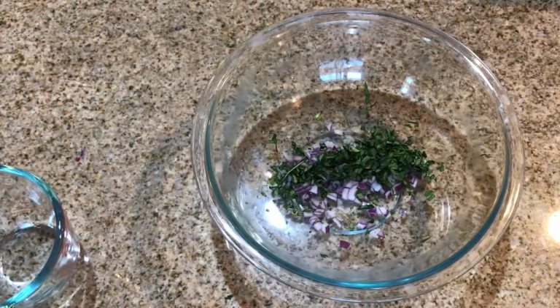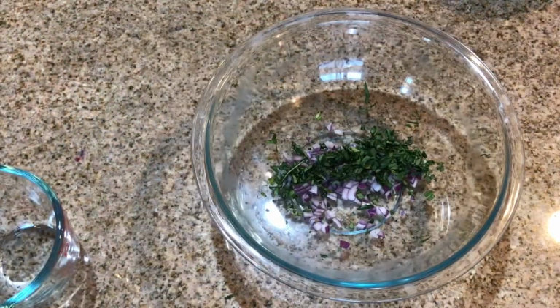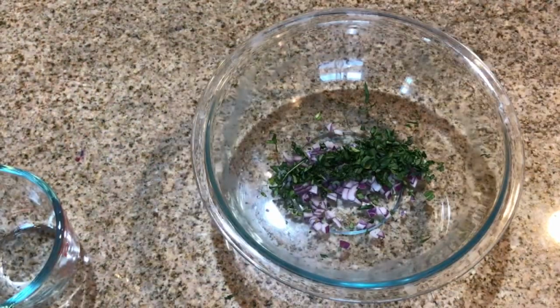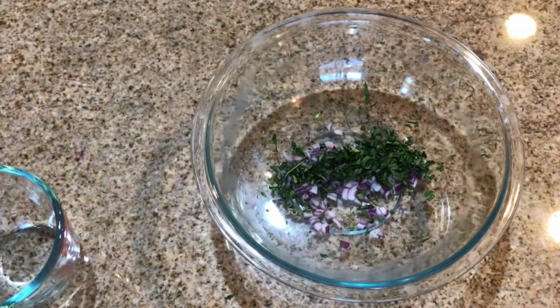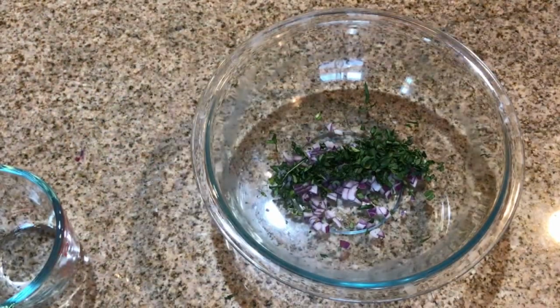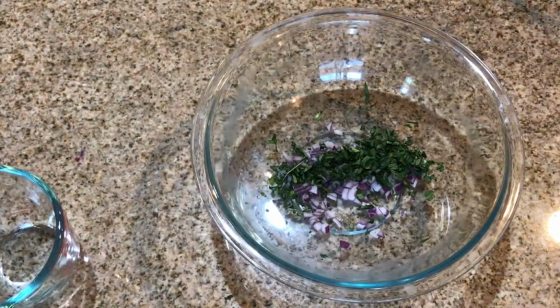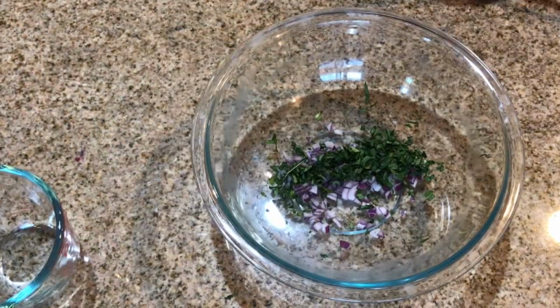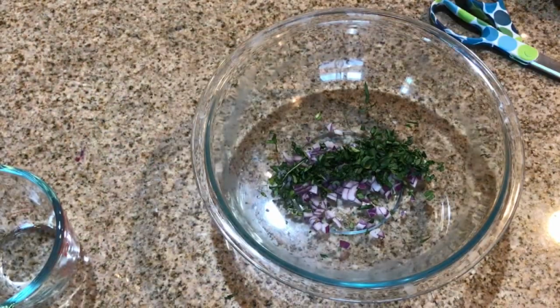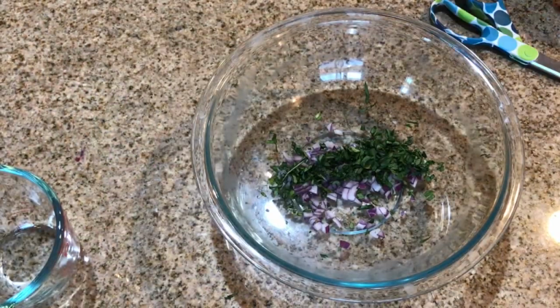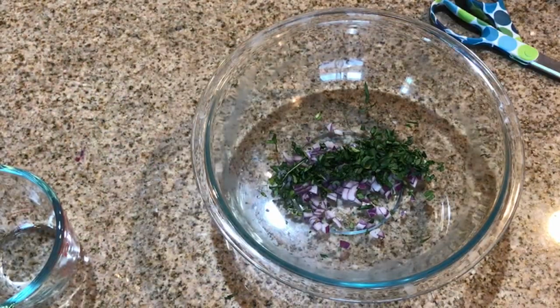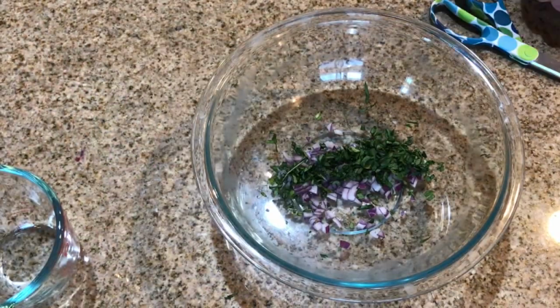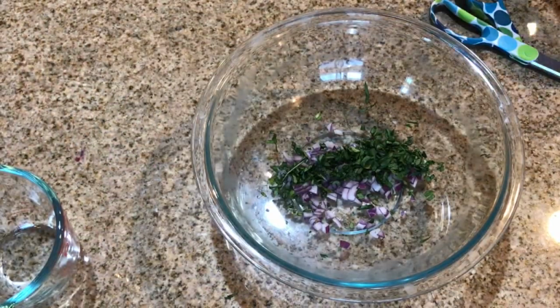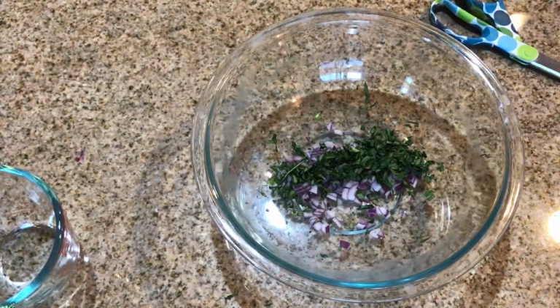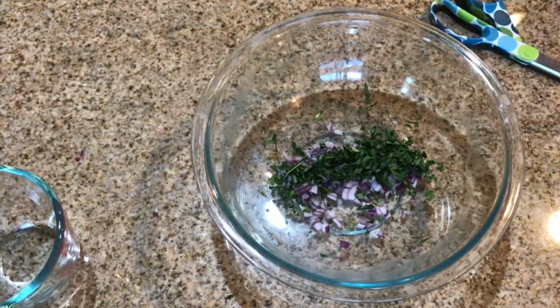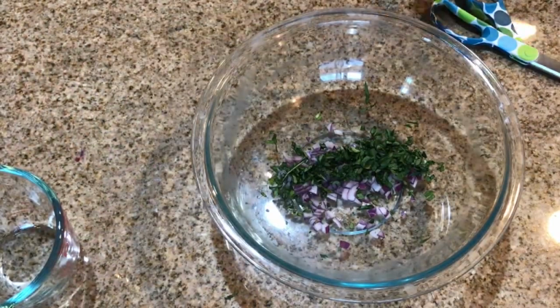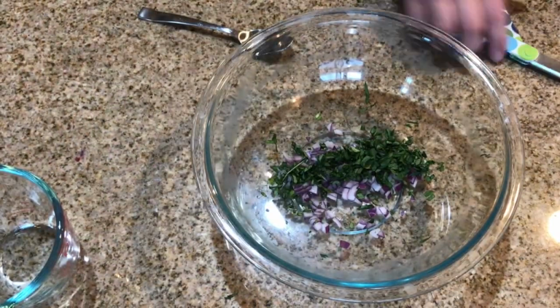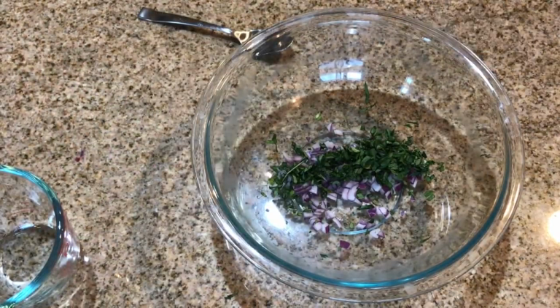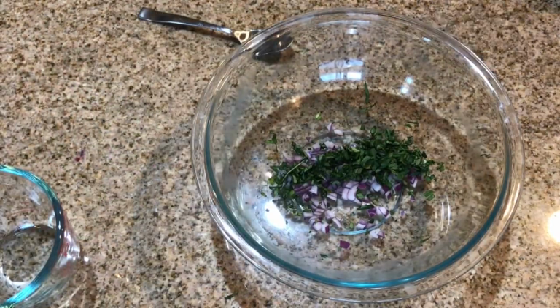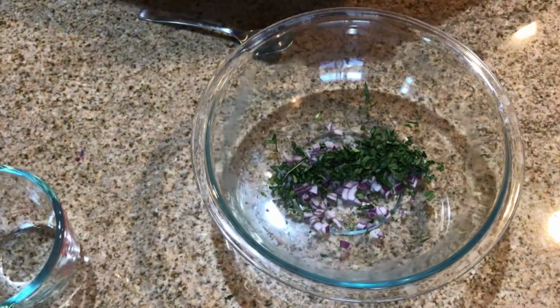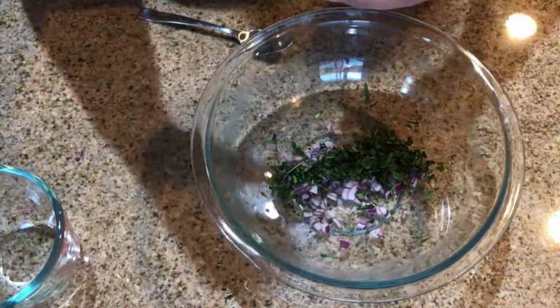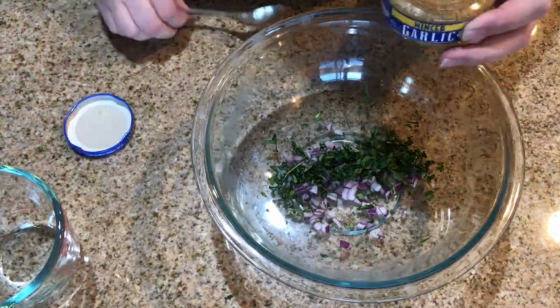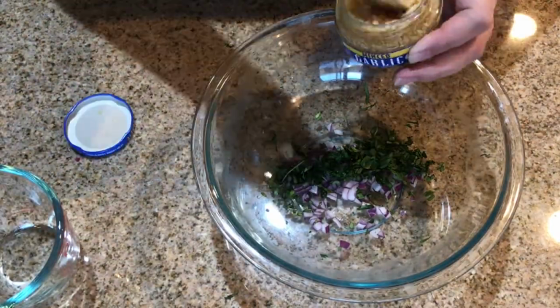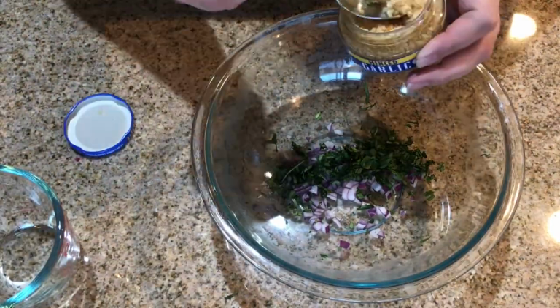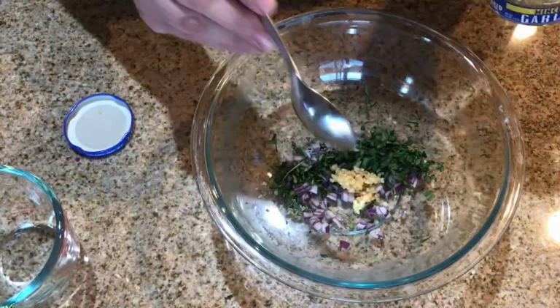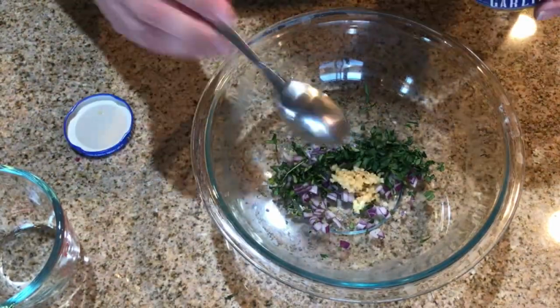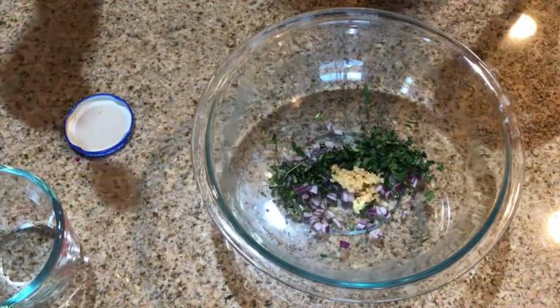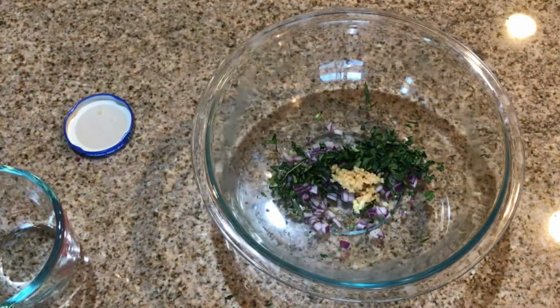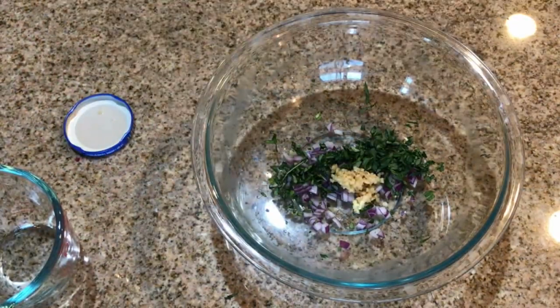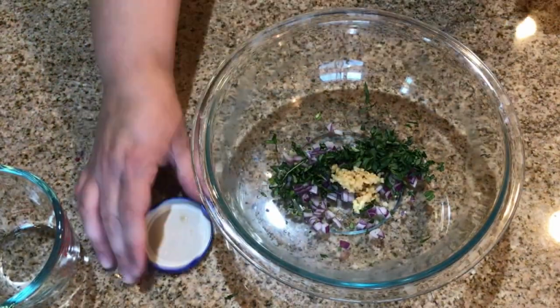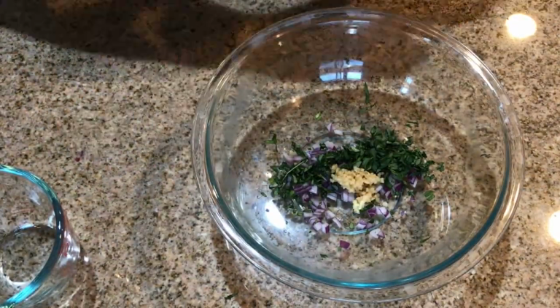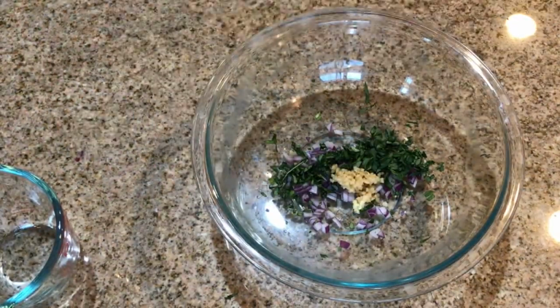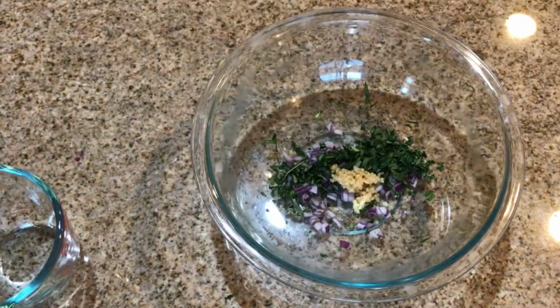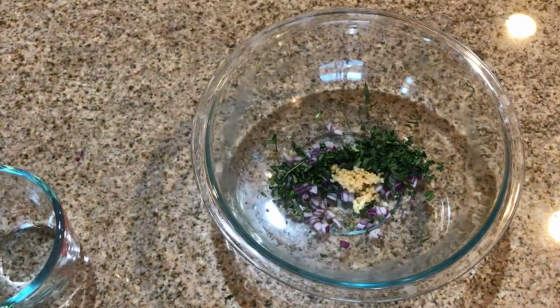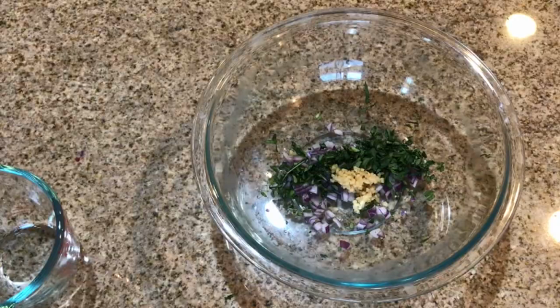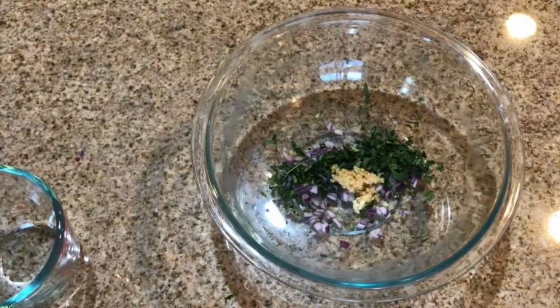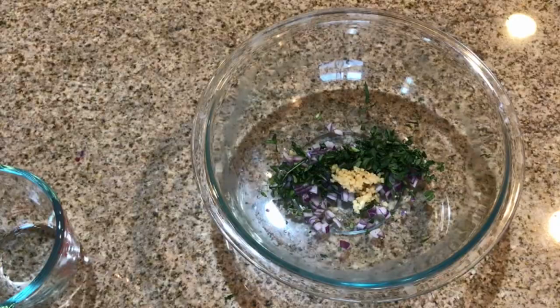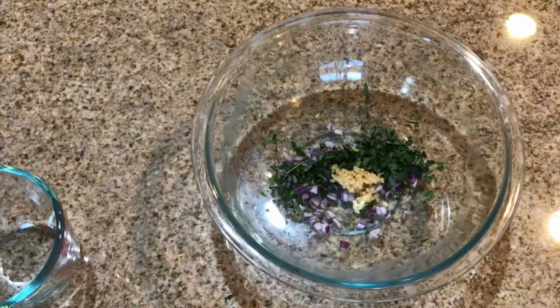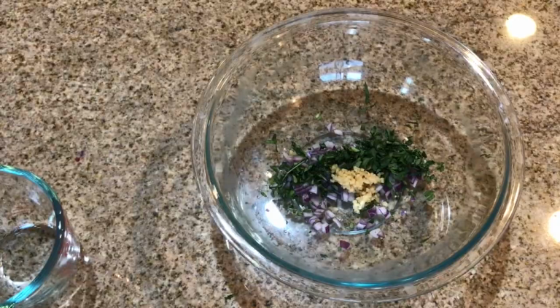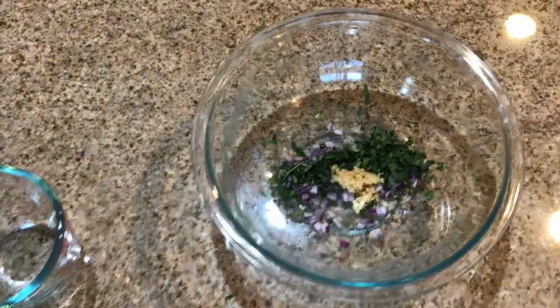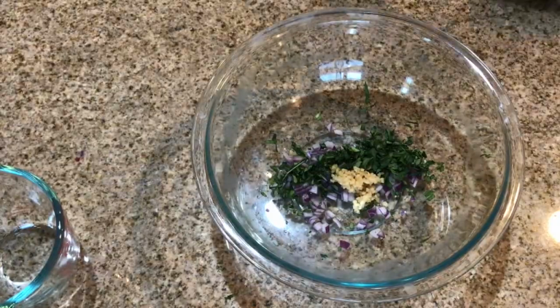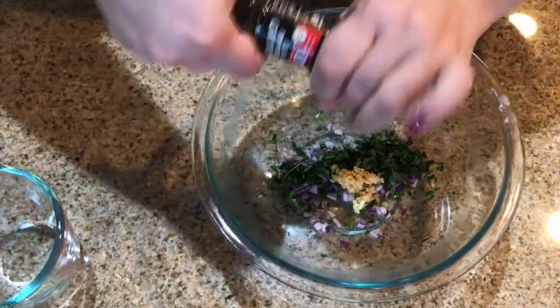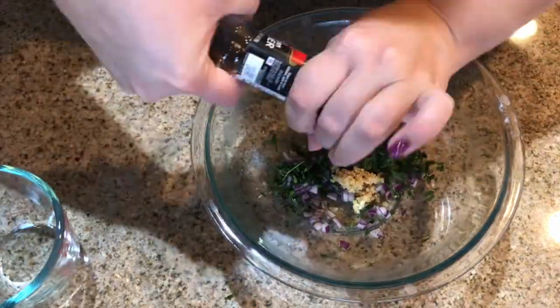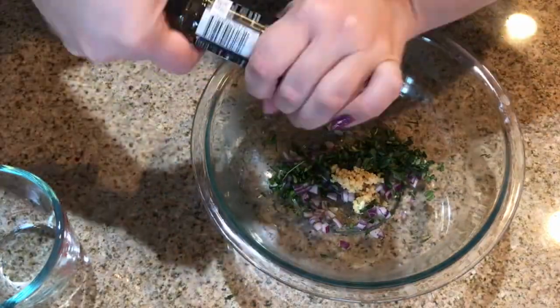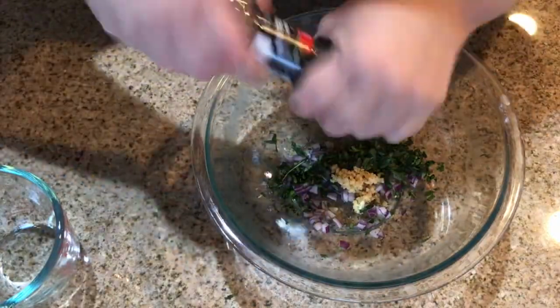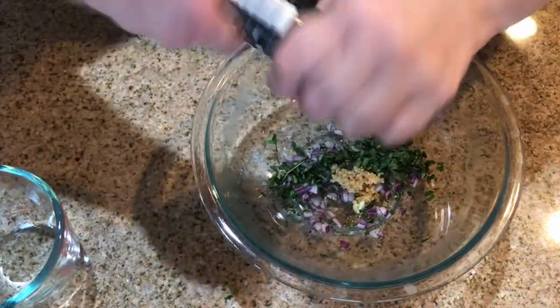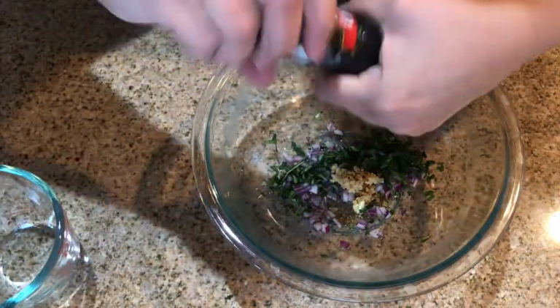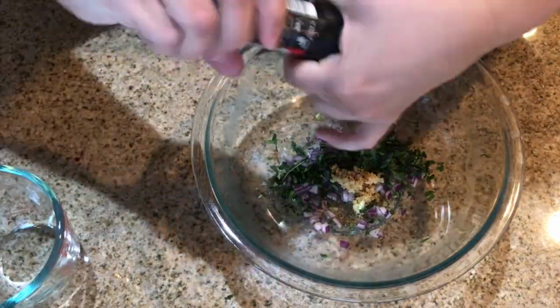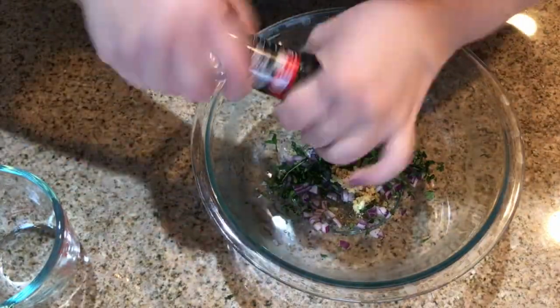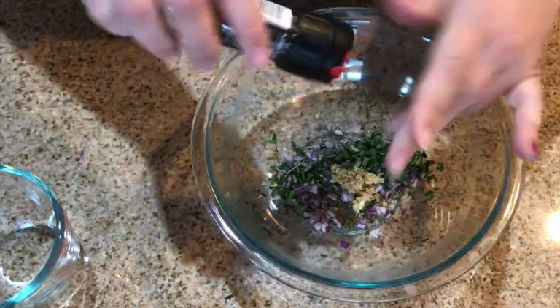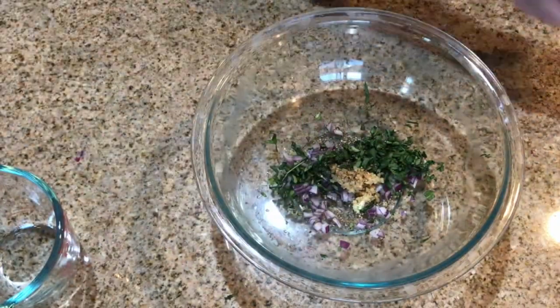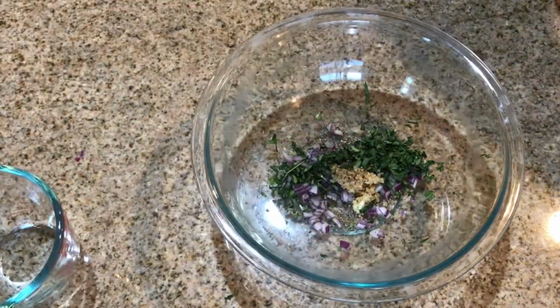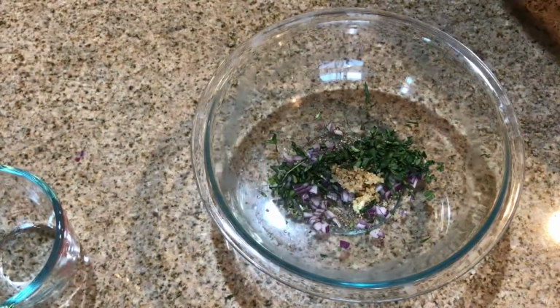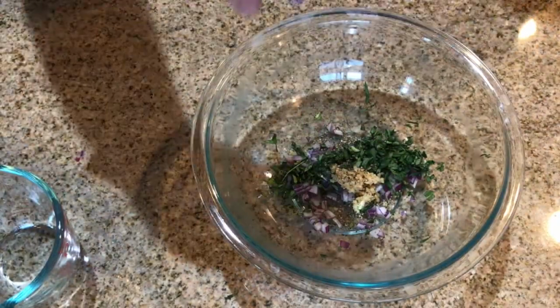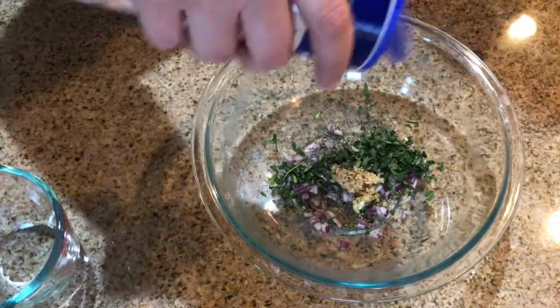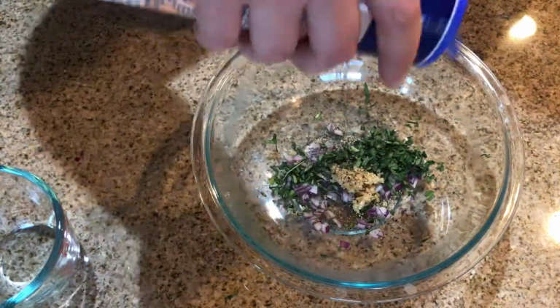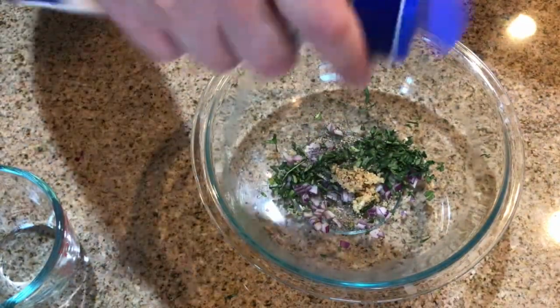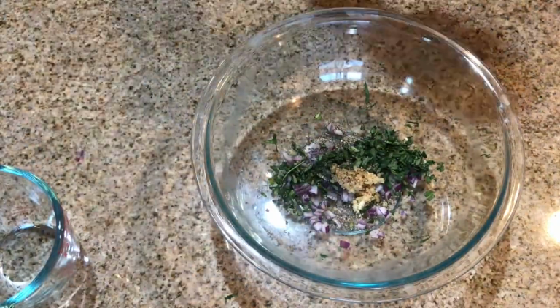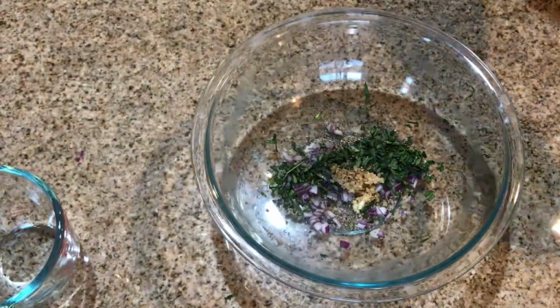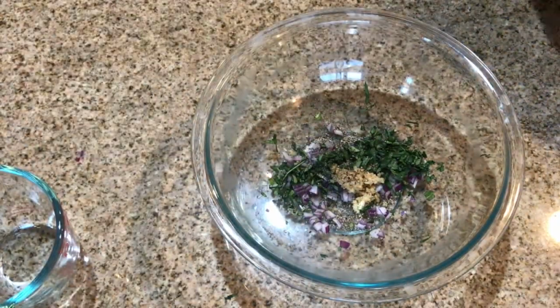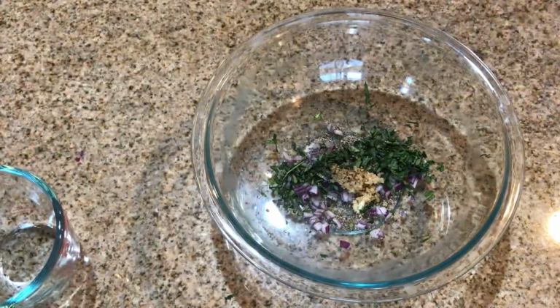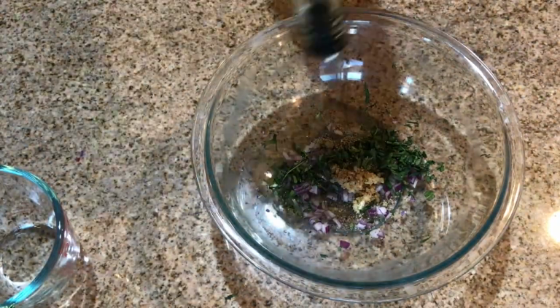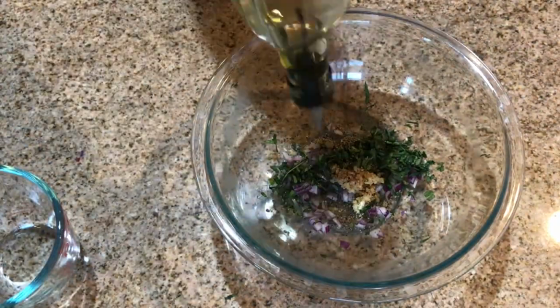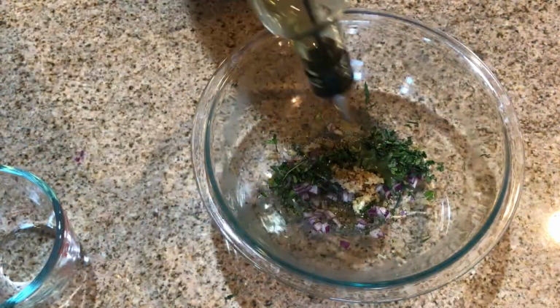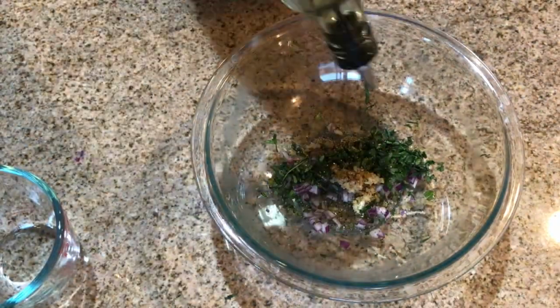Once the basil and the red onion are in a bowl, I'm going to put a spoonful of garlic and drizzle some olive oil and salt and pepper.